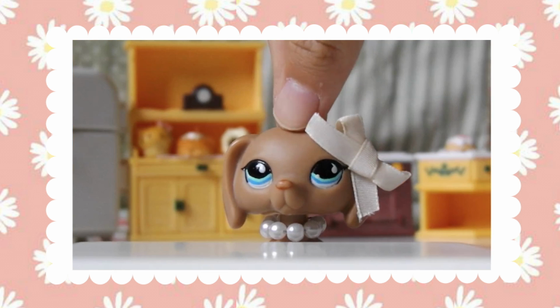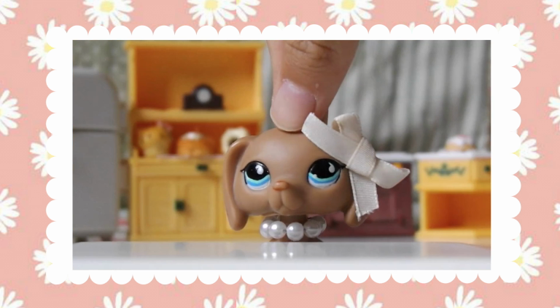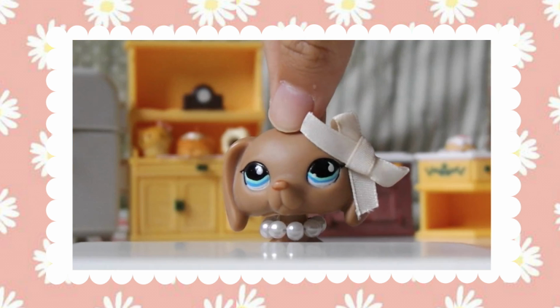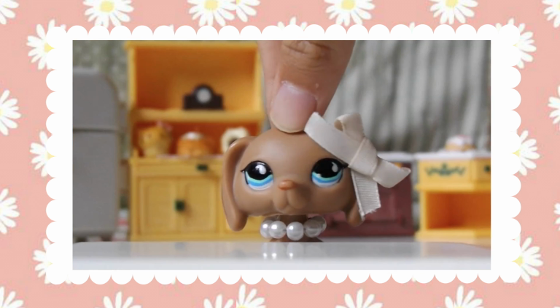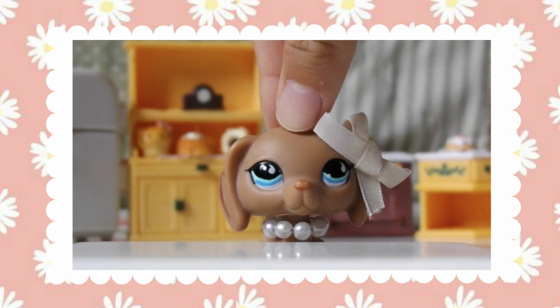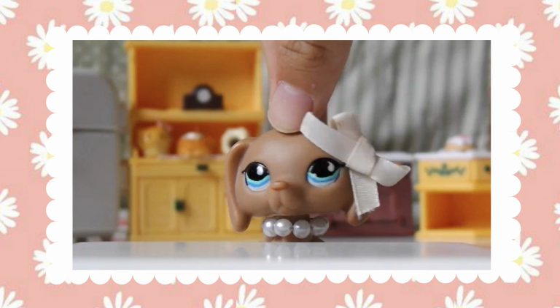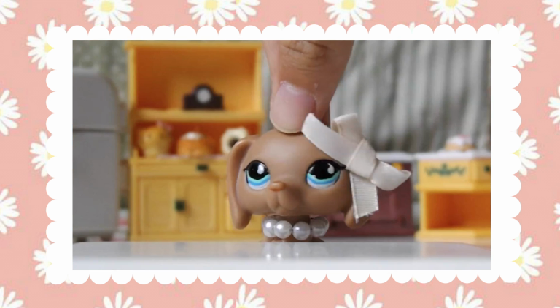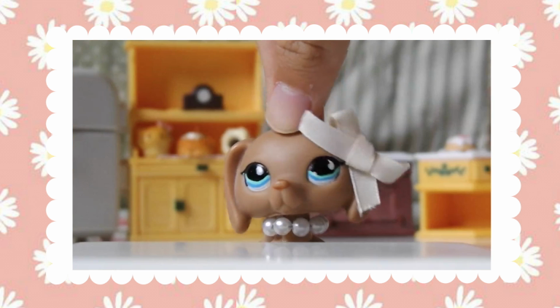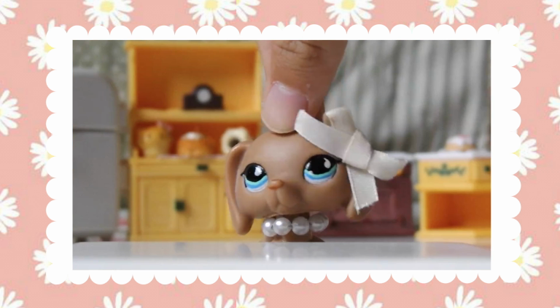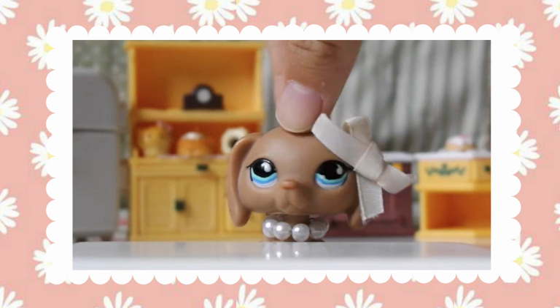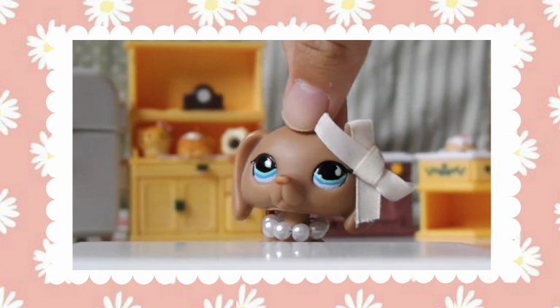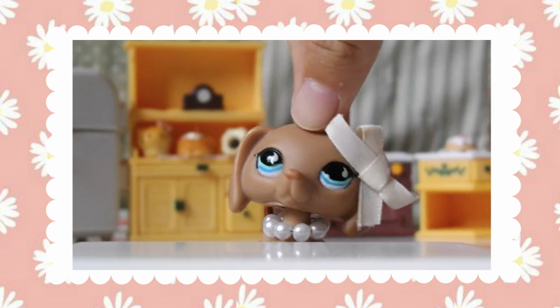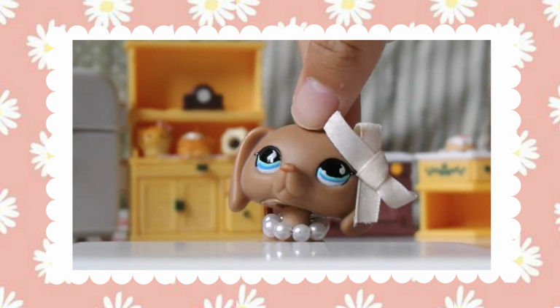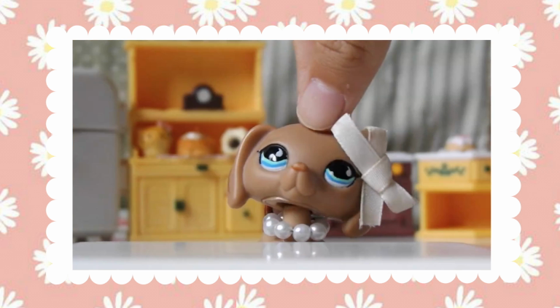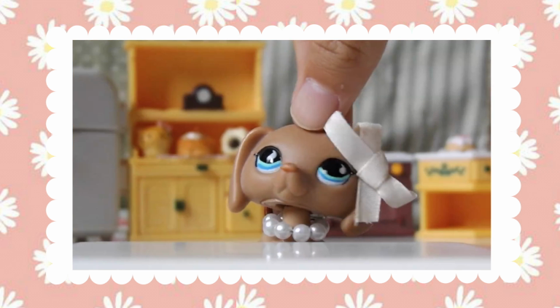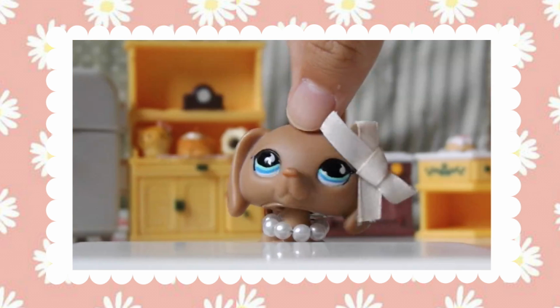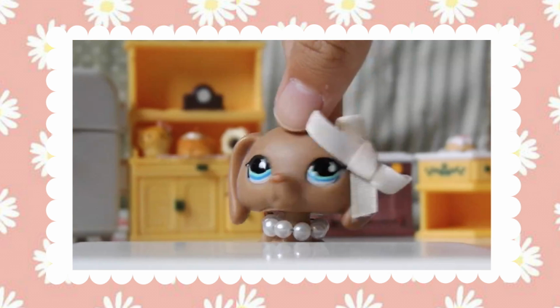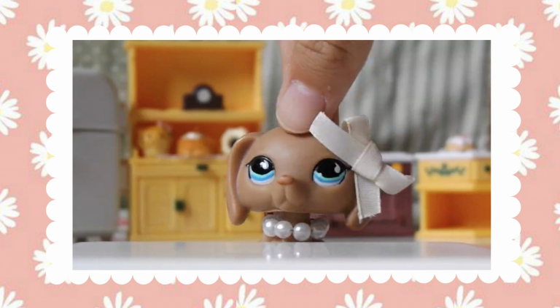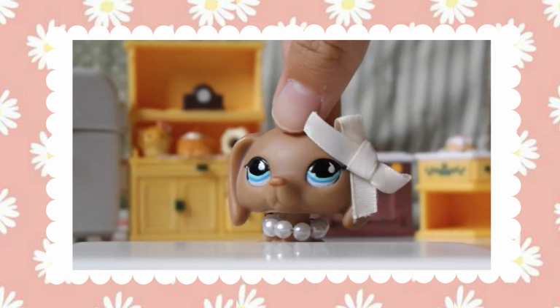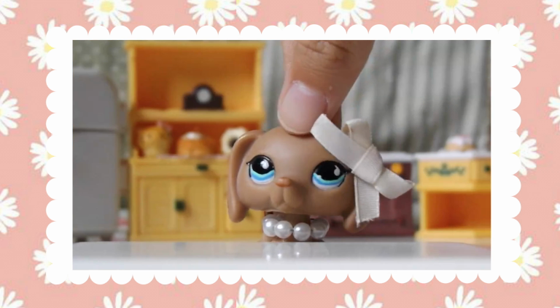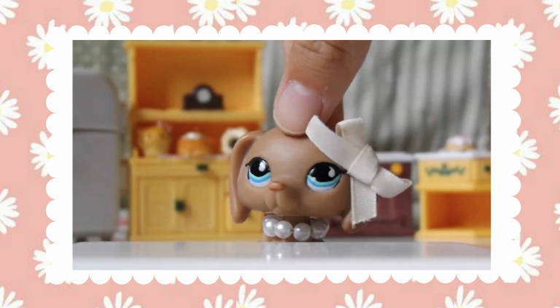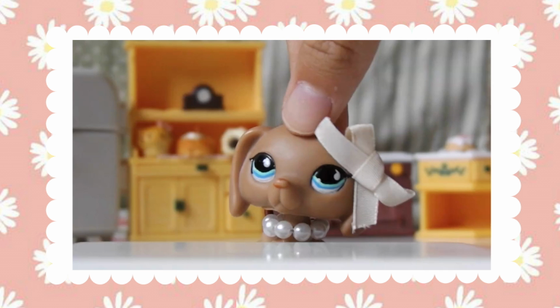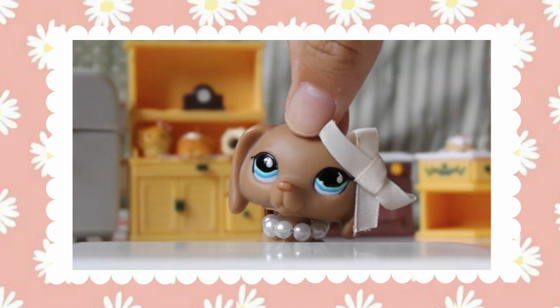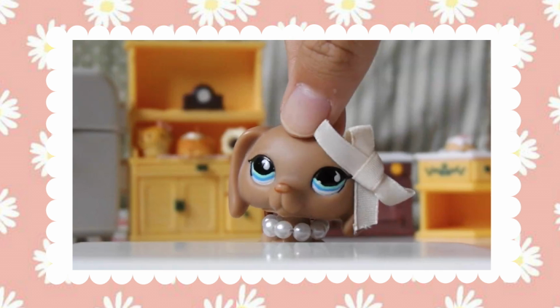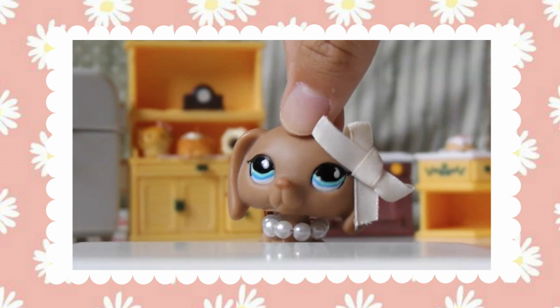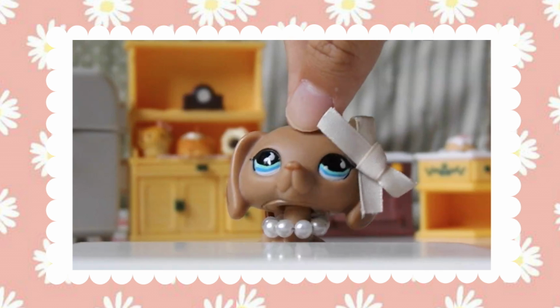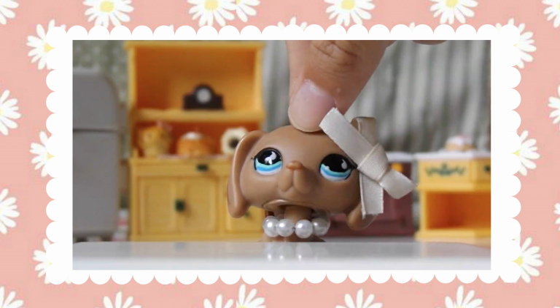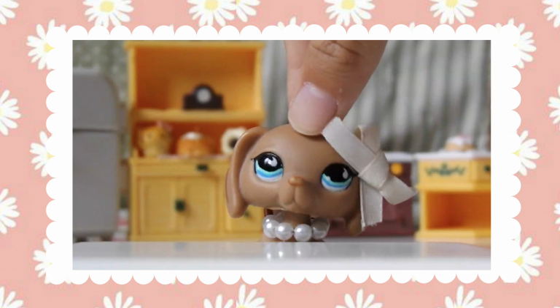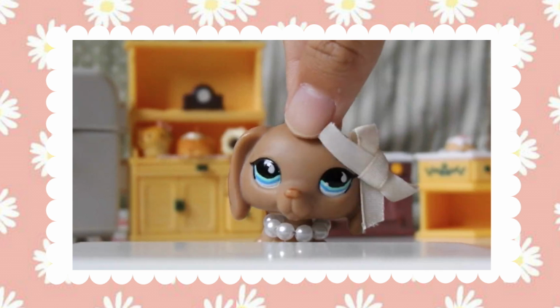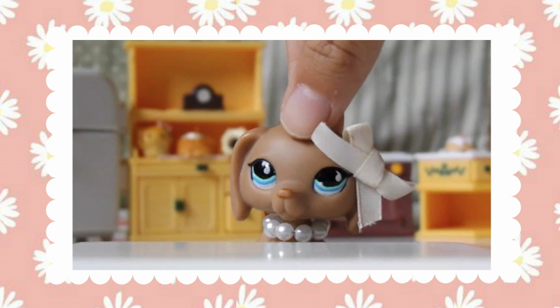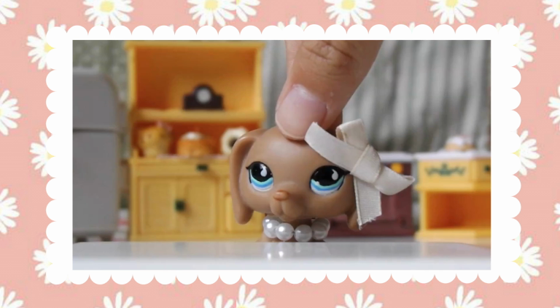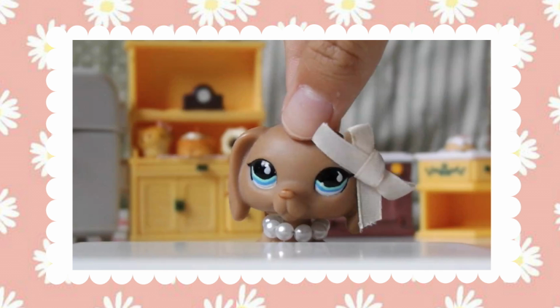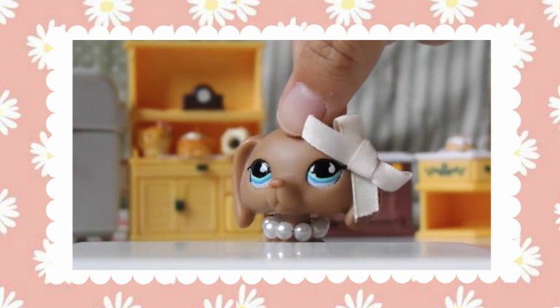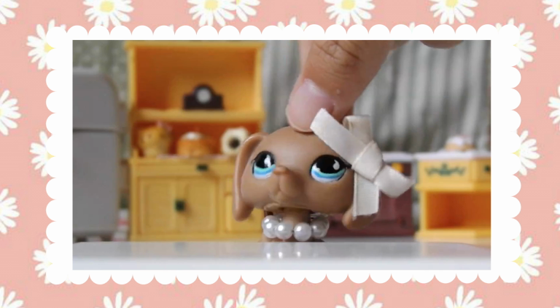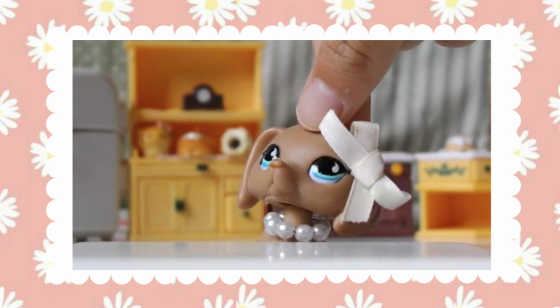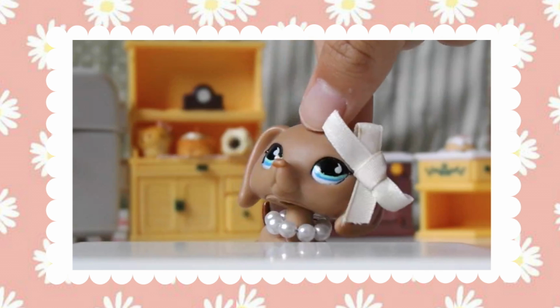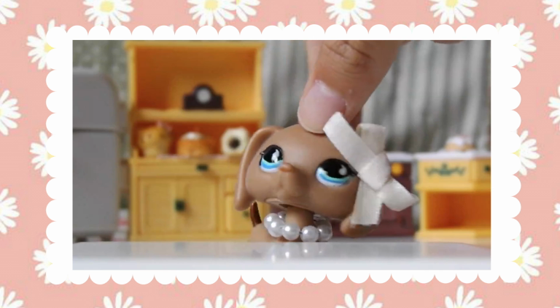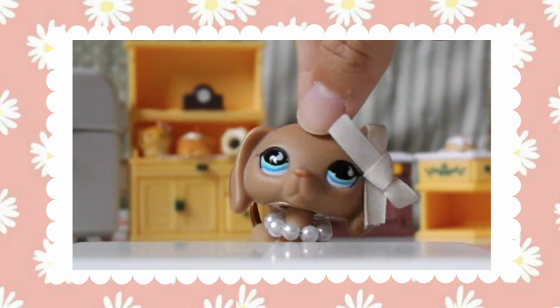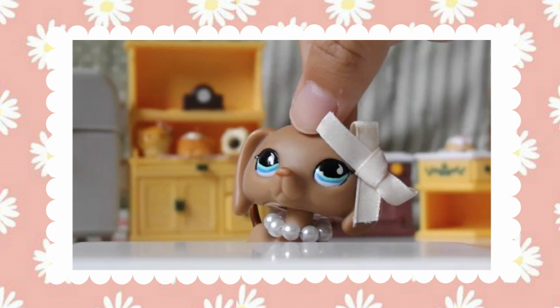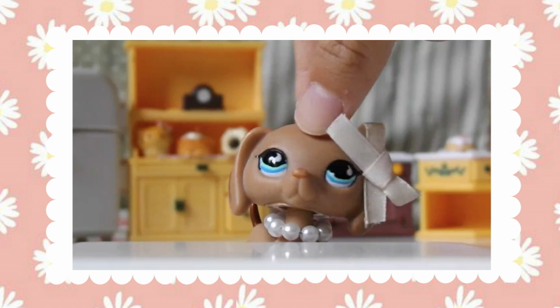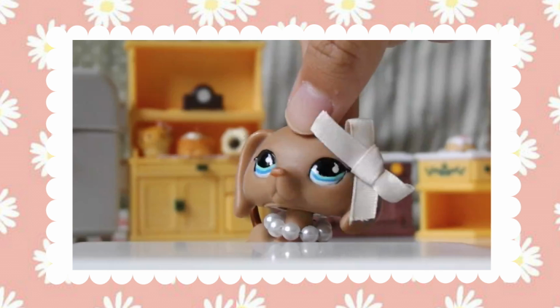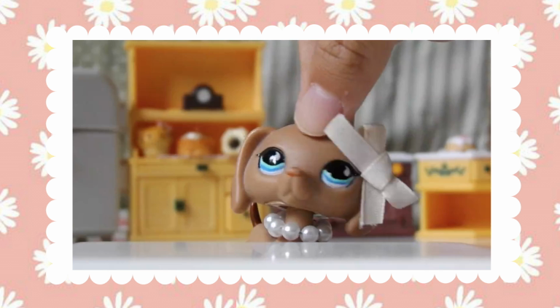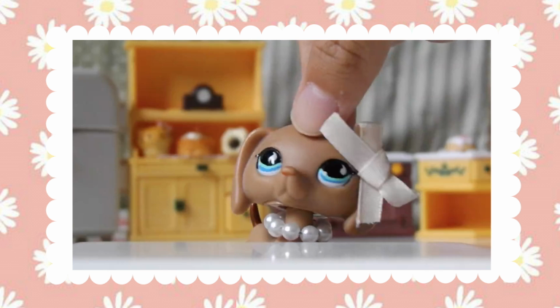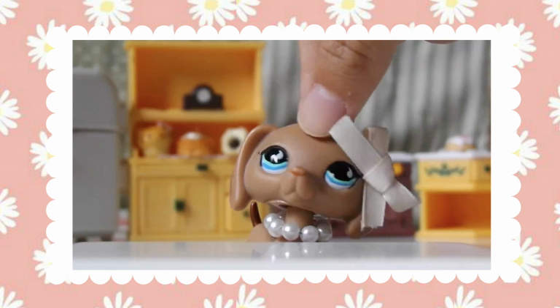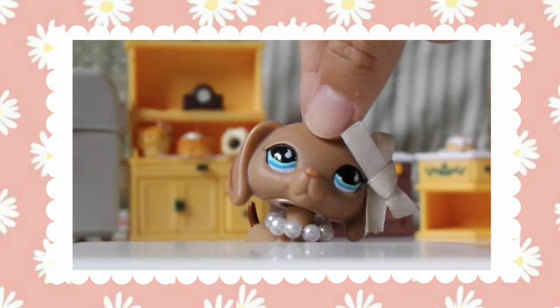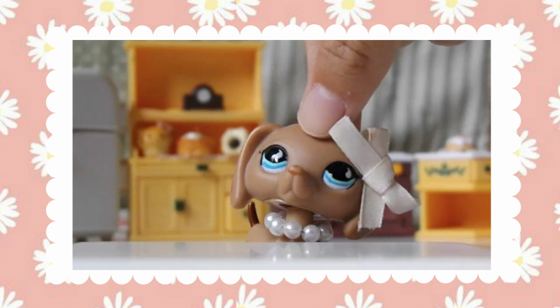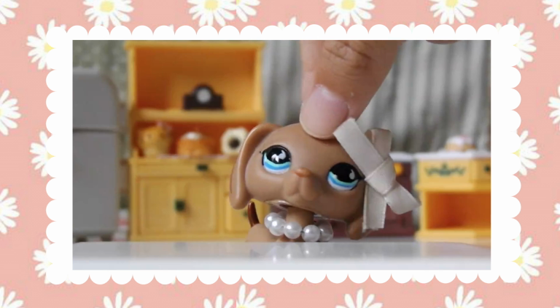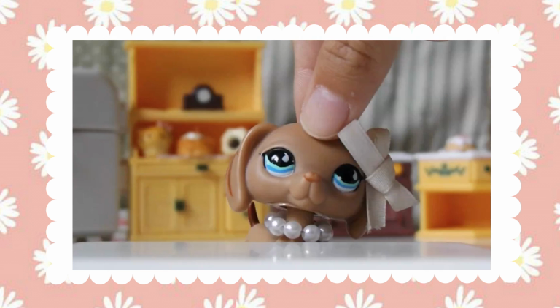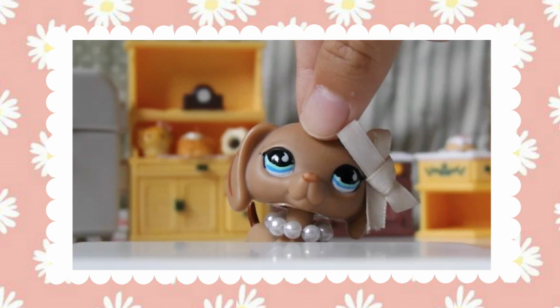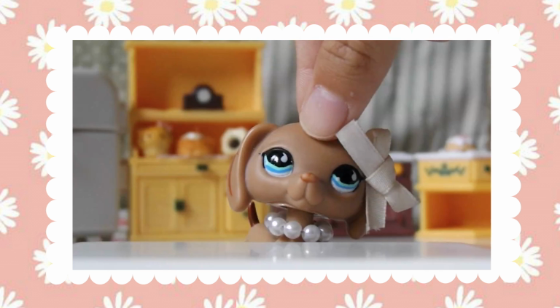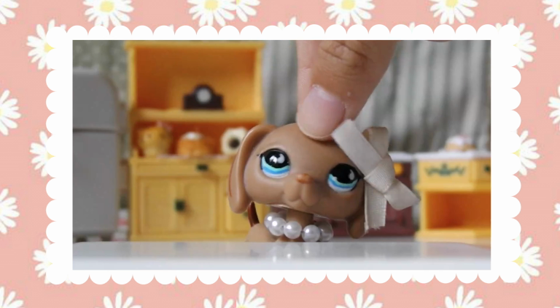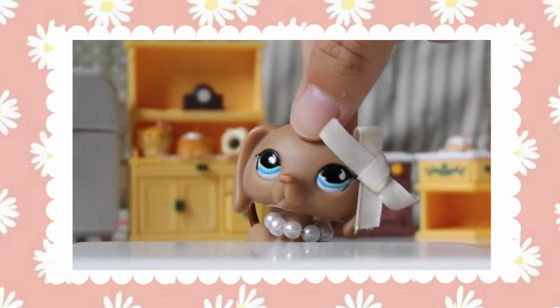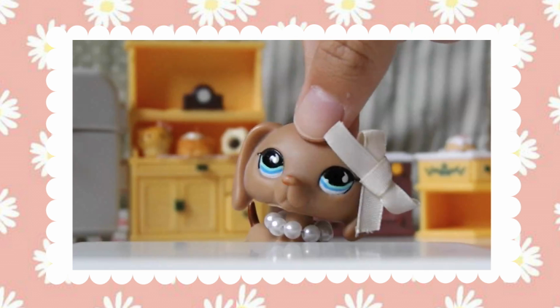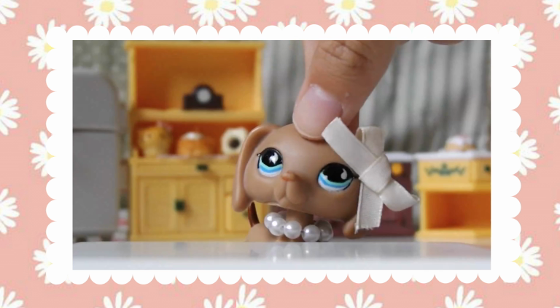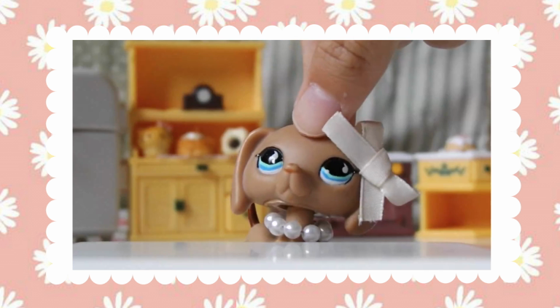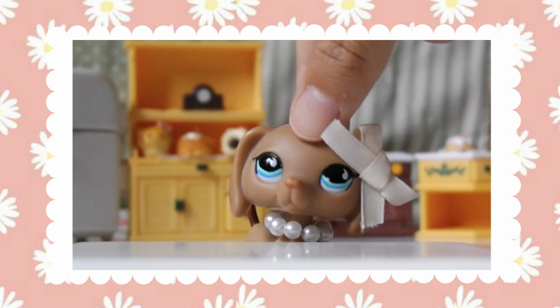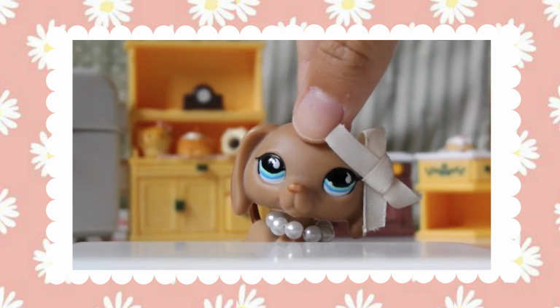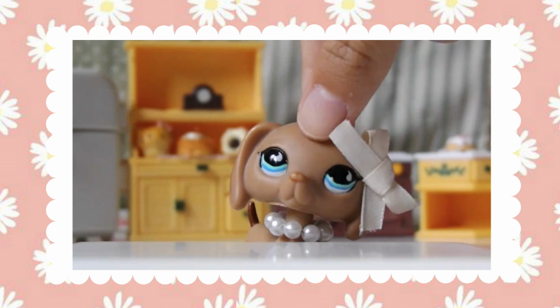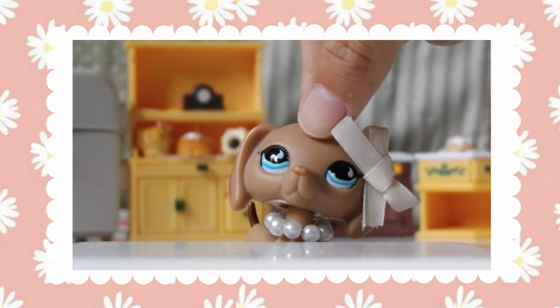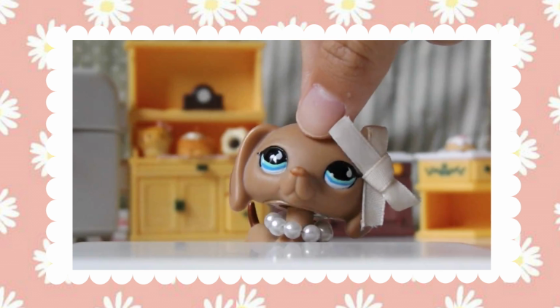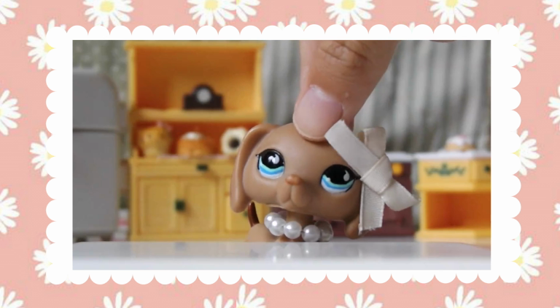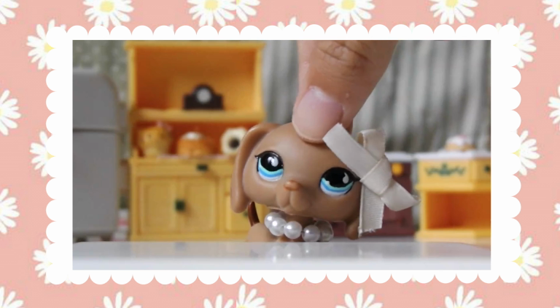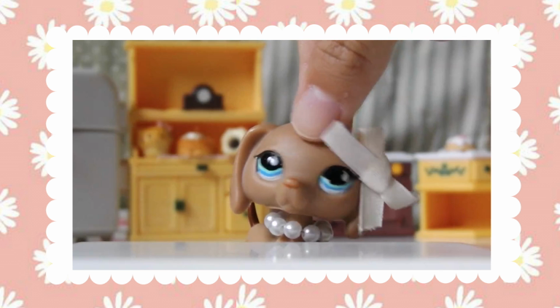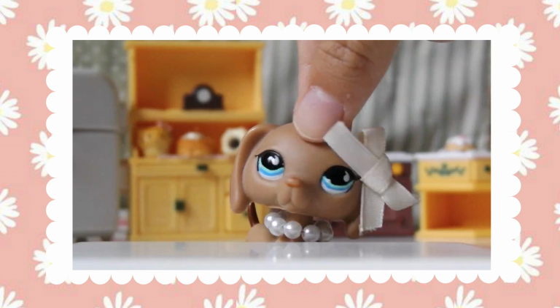Hello and welcome to this episode of Cooking with Dawn. I am Dawn and today we'll be making a chocolate microwave mug cake.